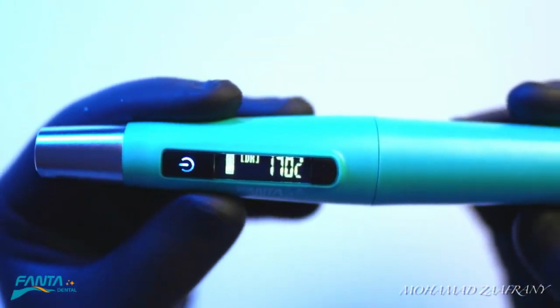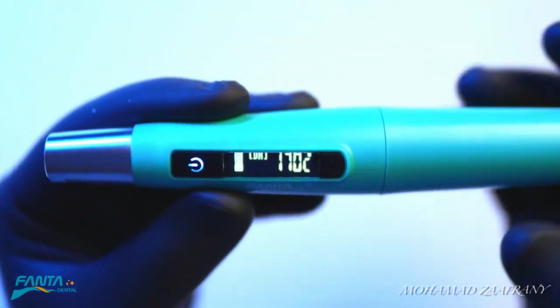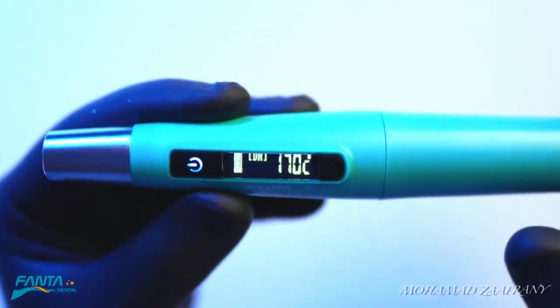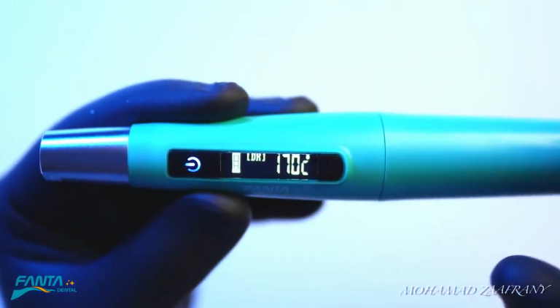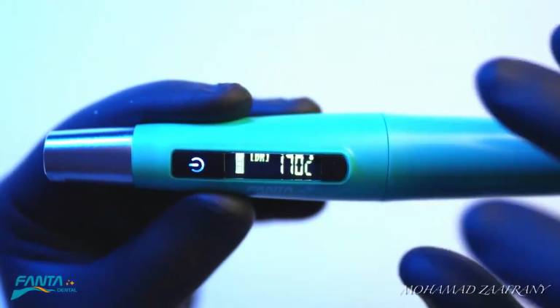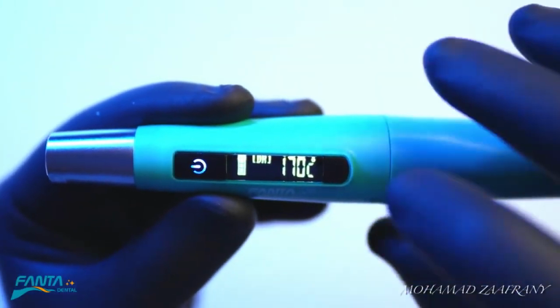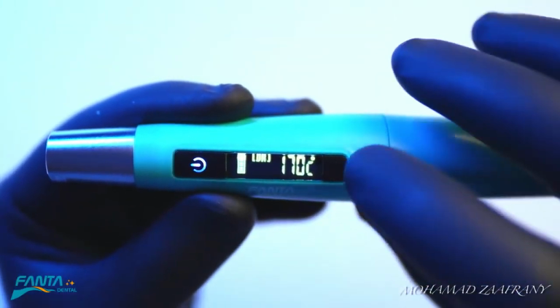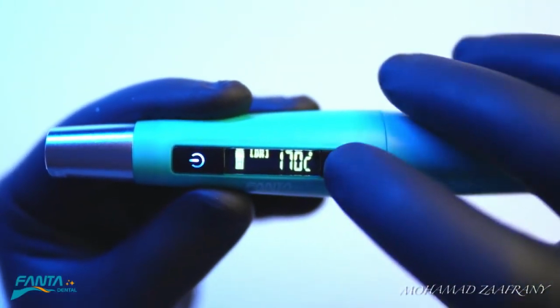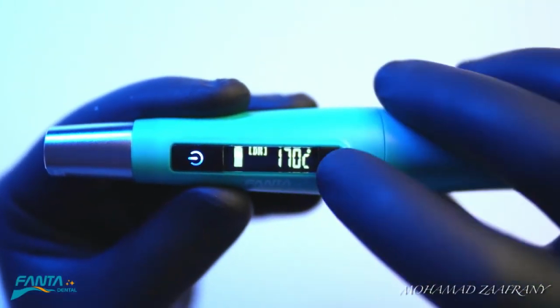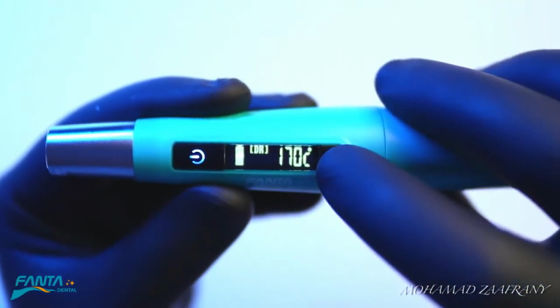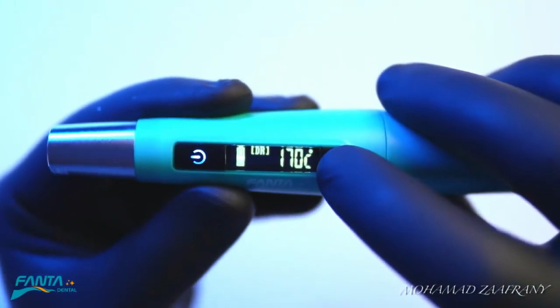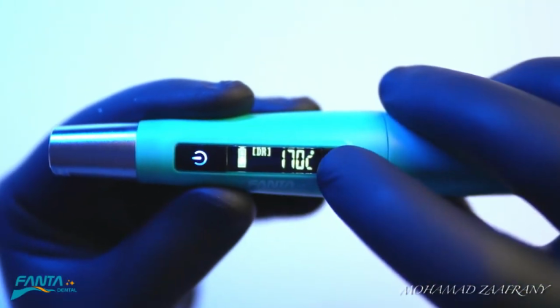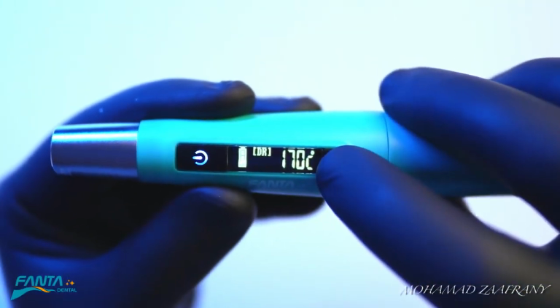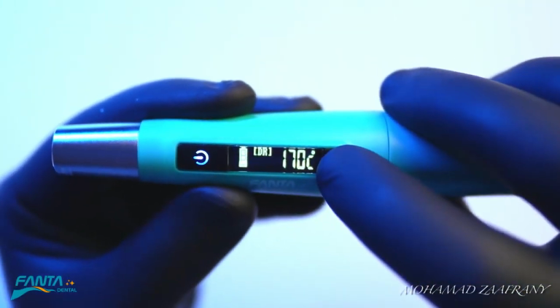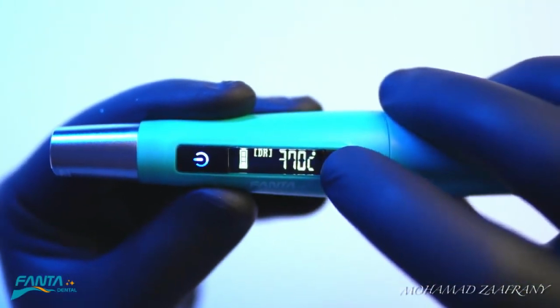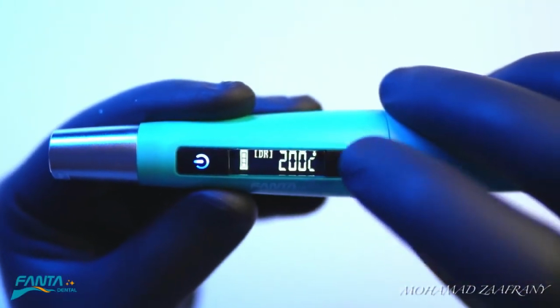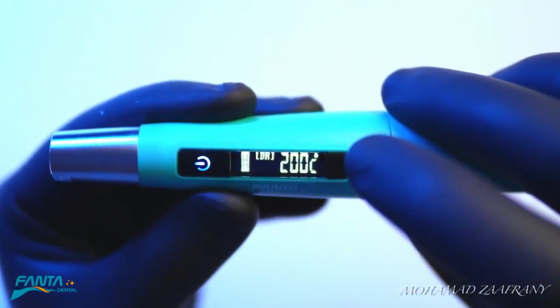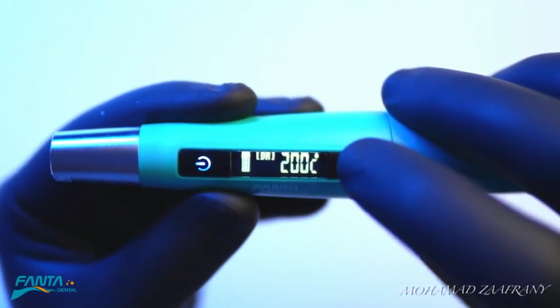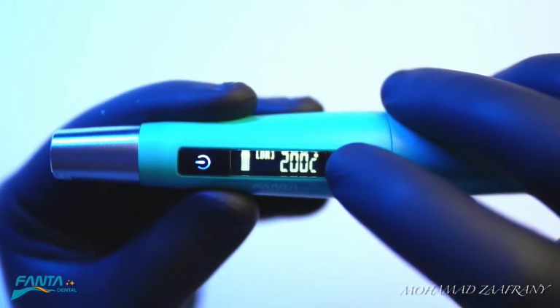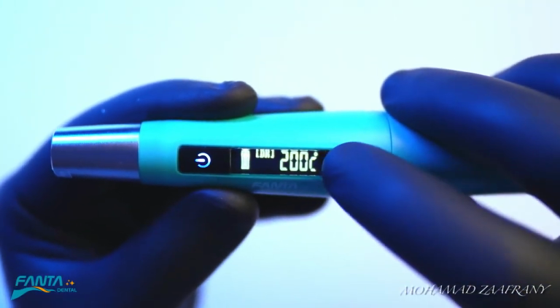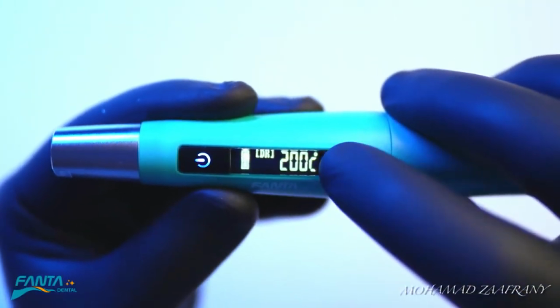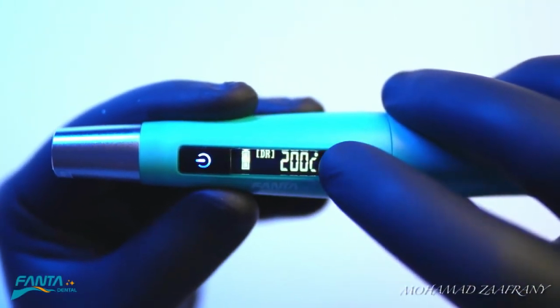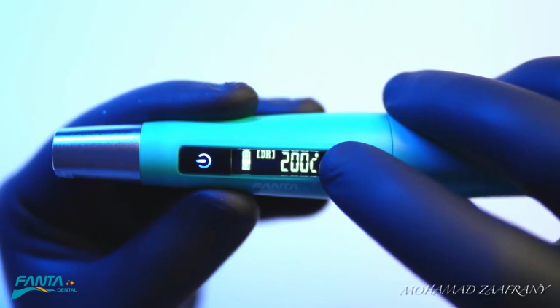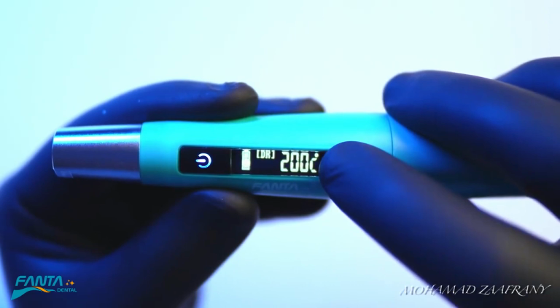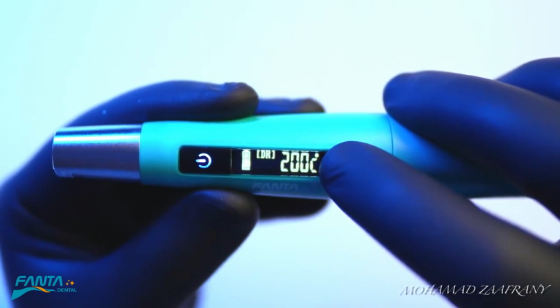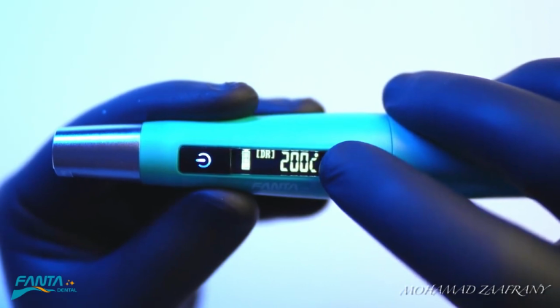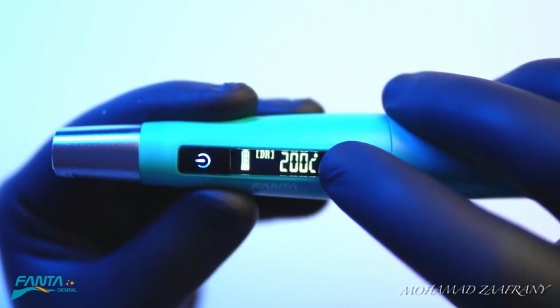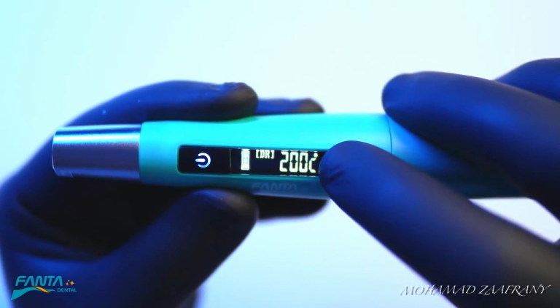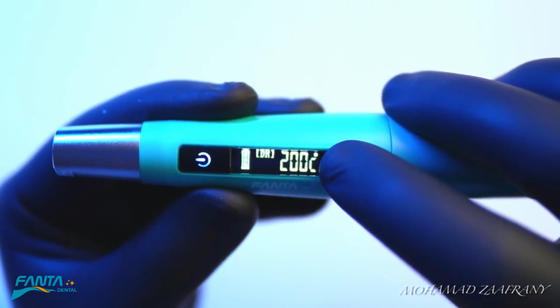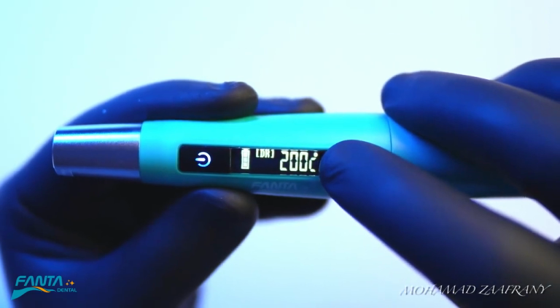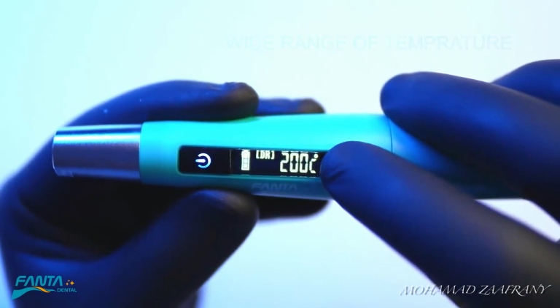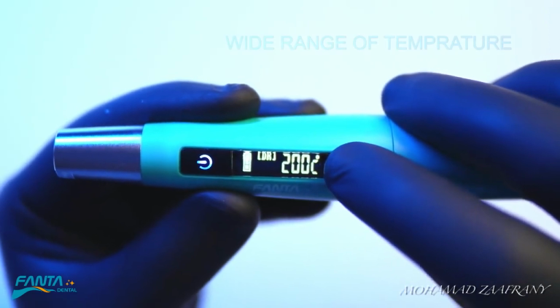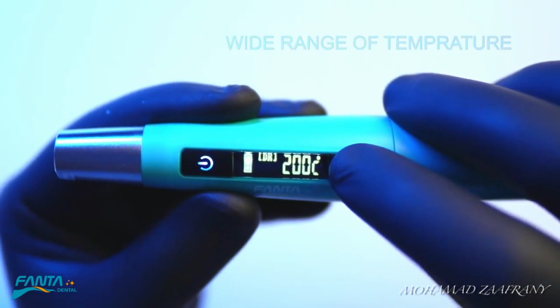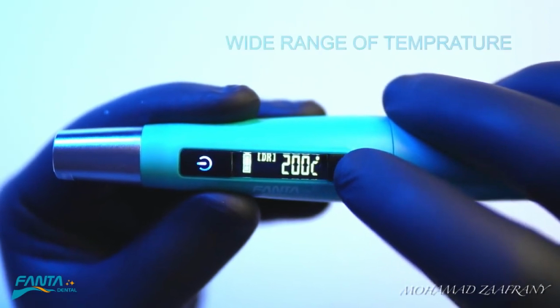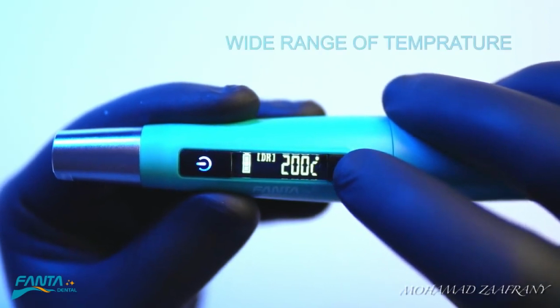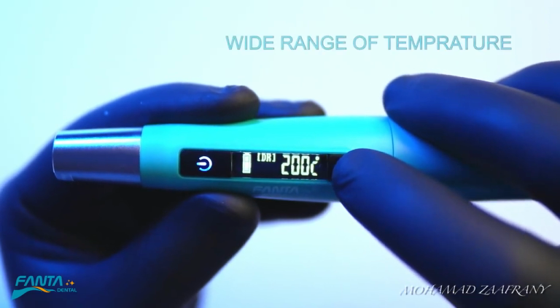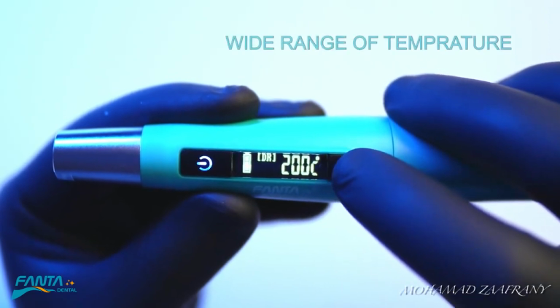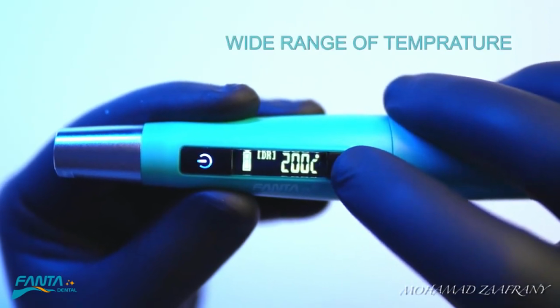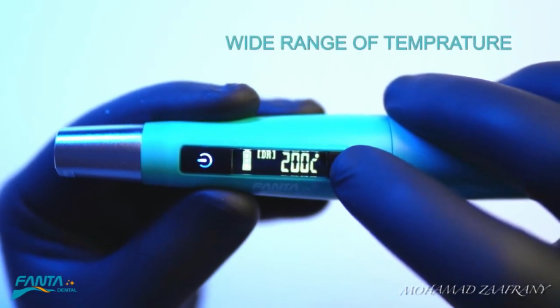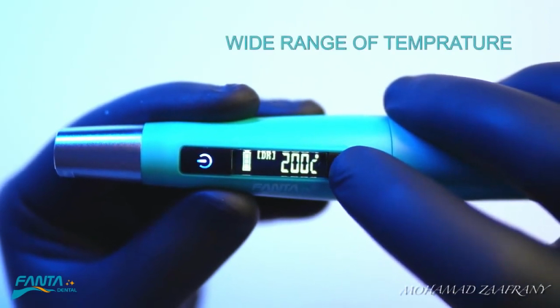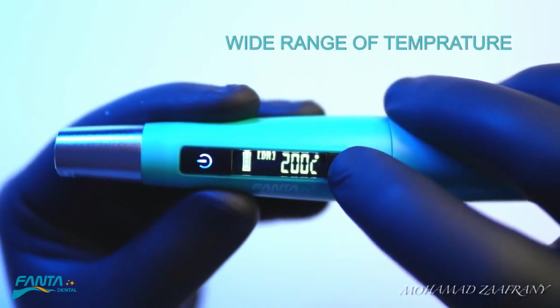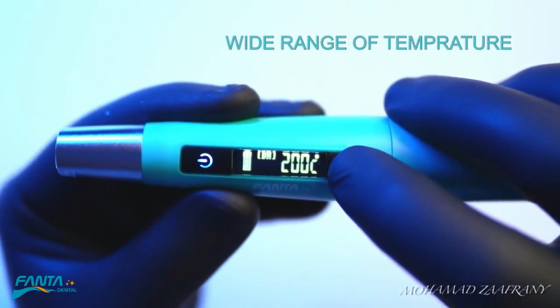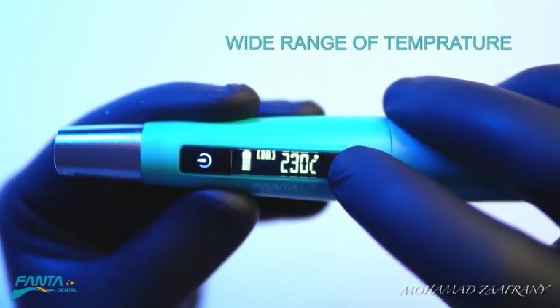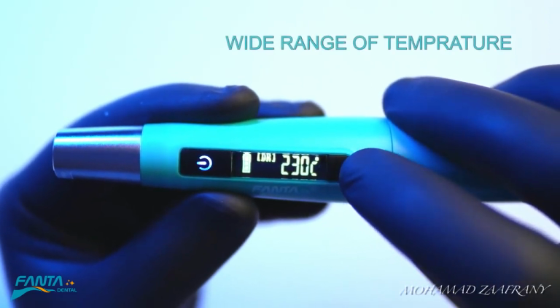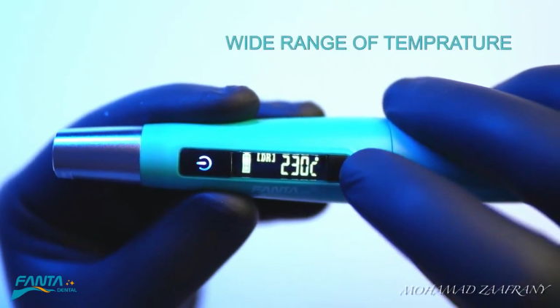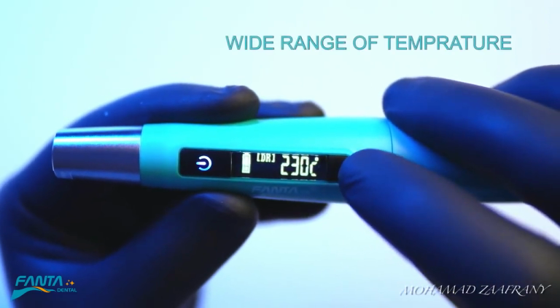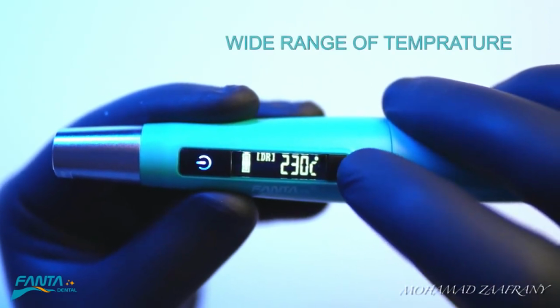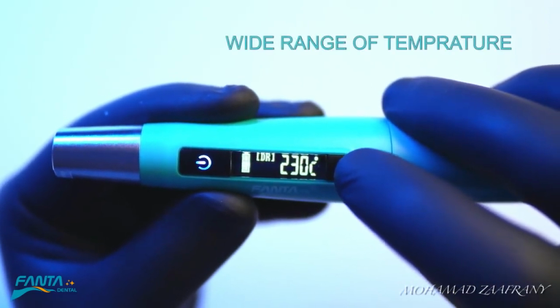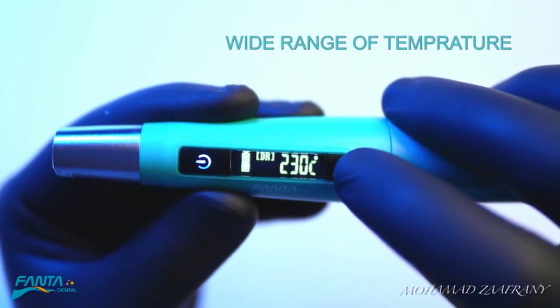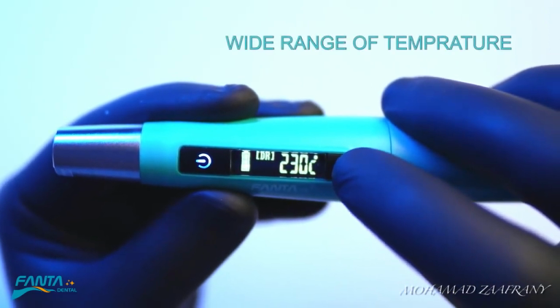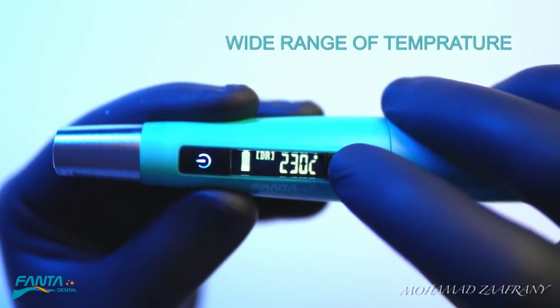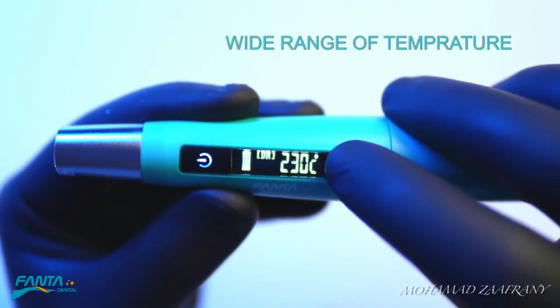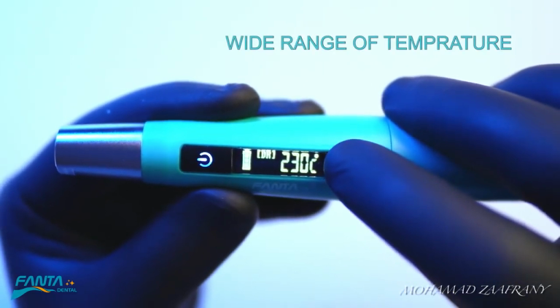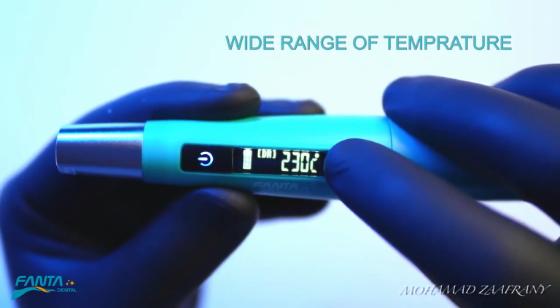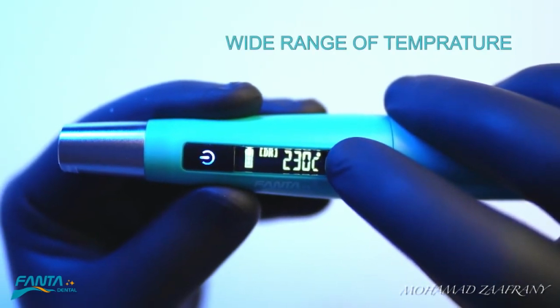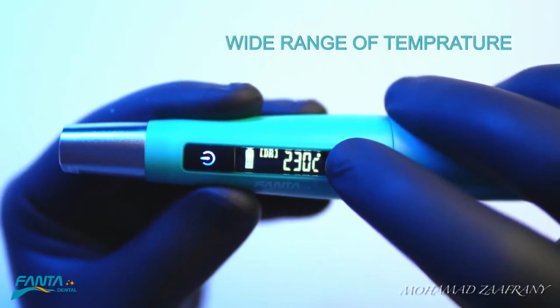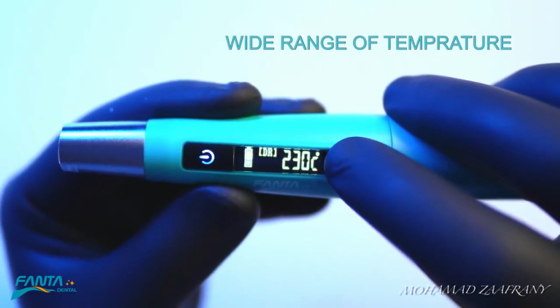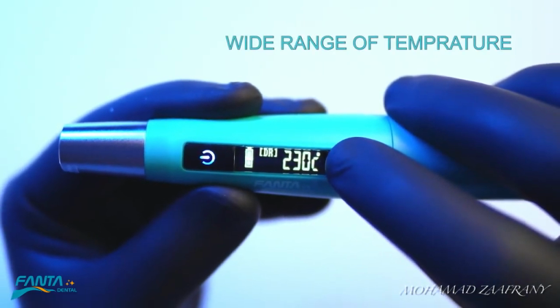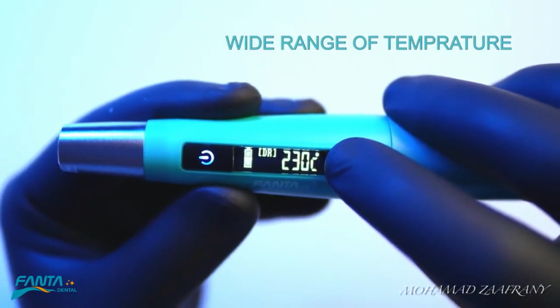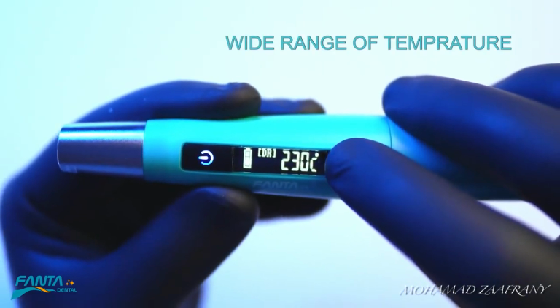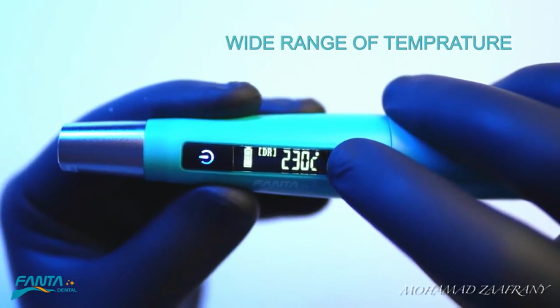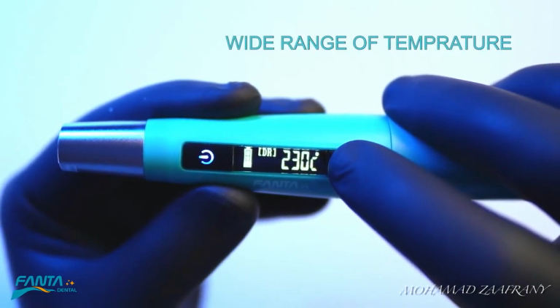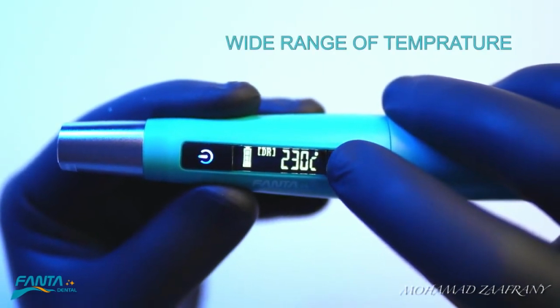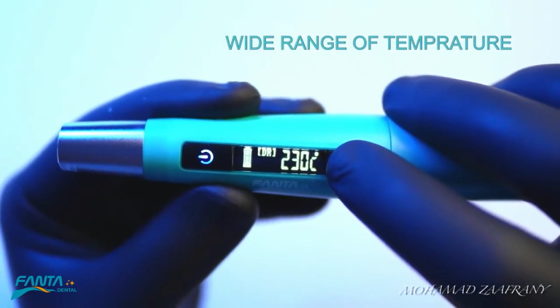The E-Heater from Phantom has a wide range of temperatures, so it can fit different clinical applications.